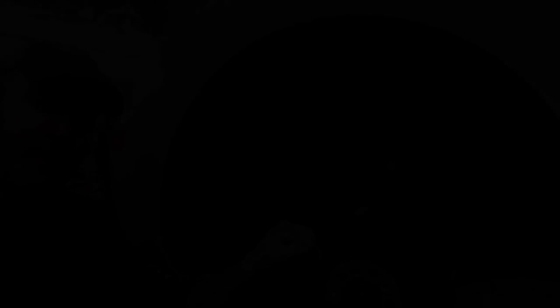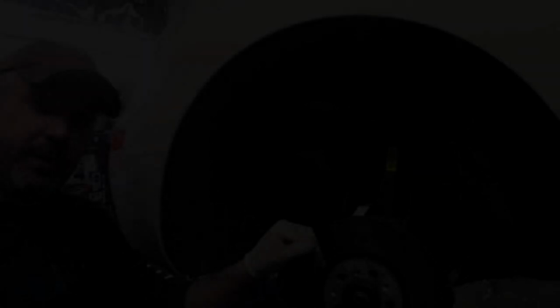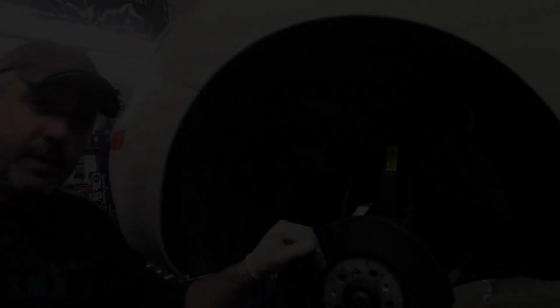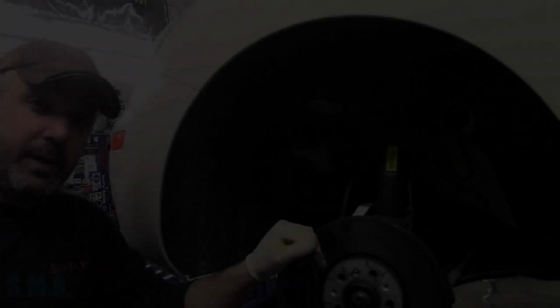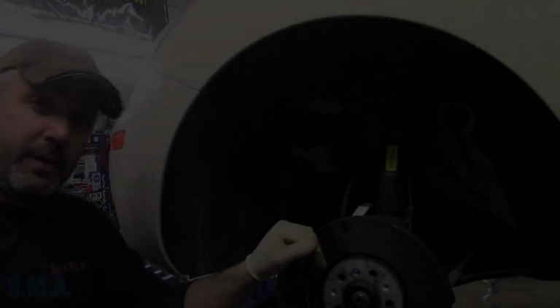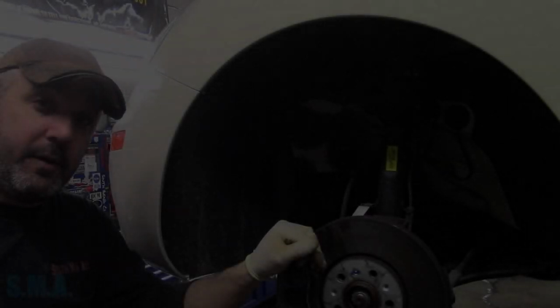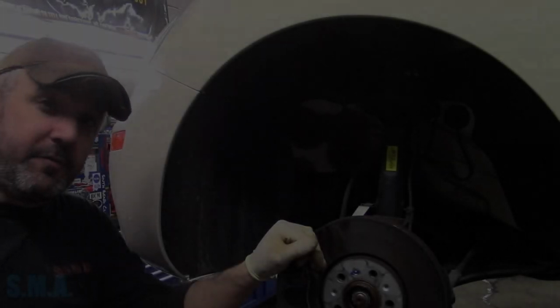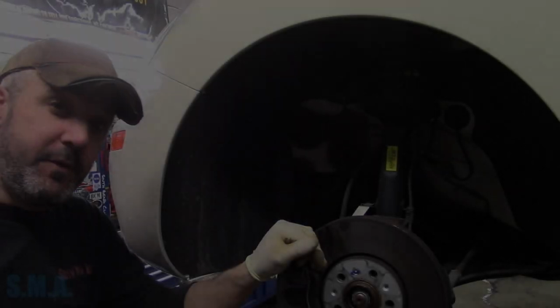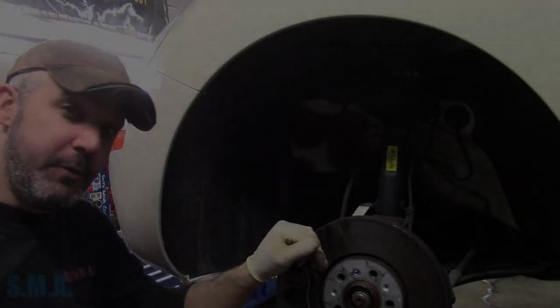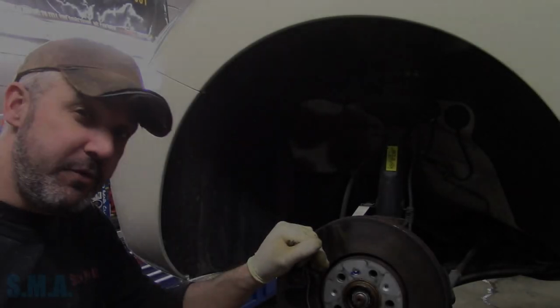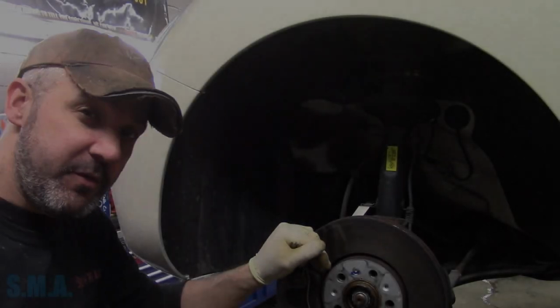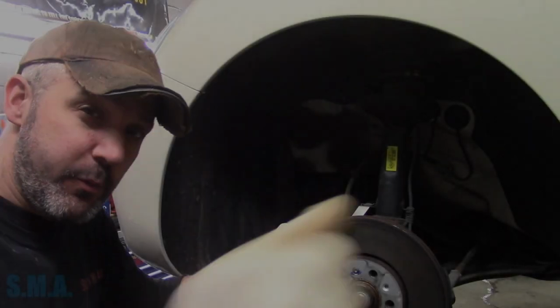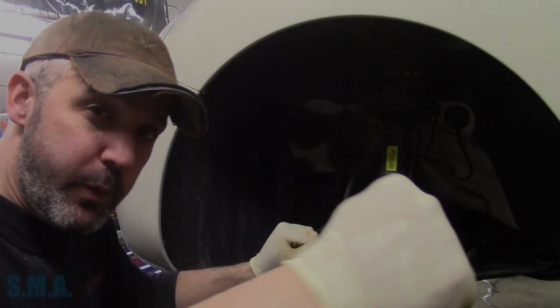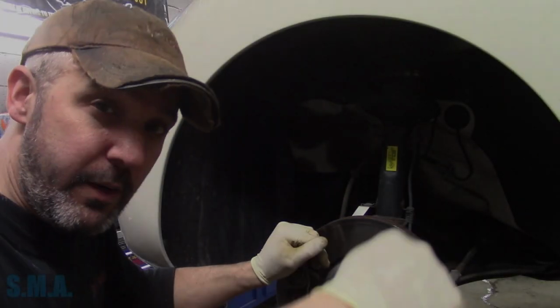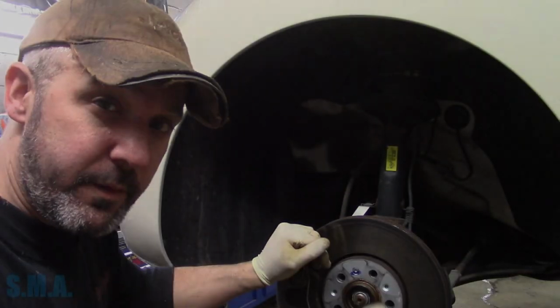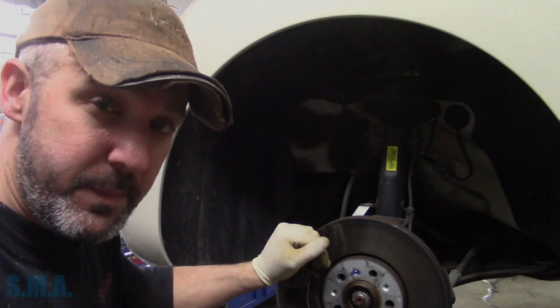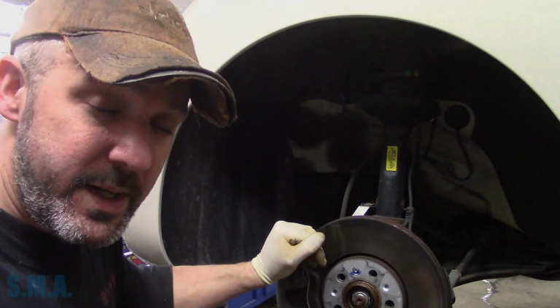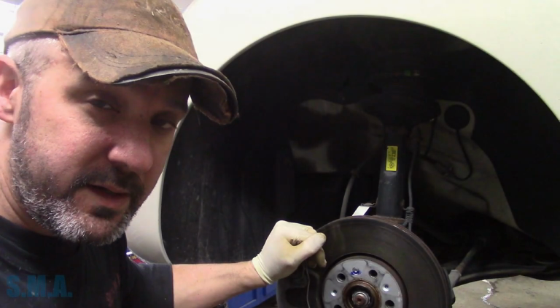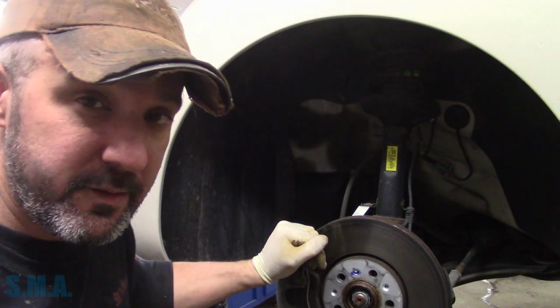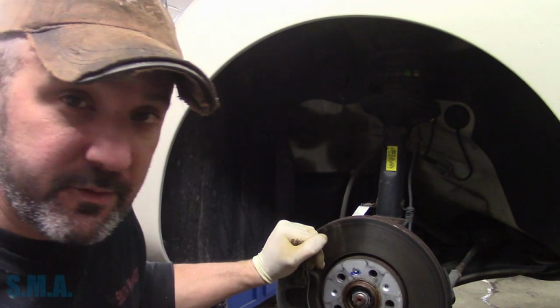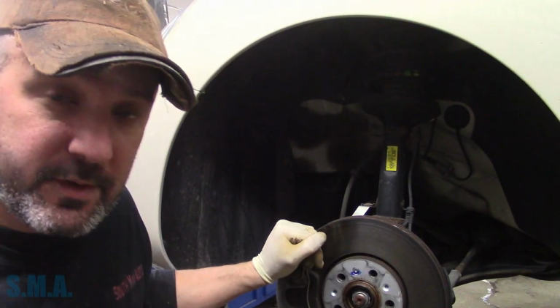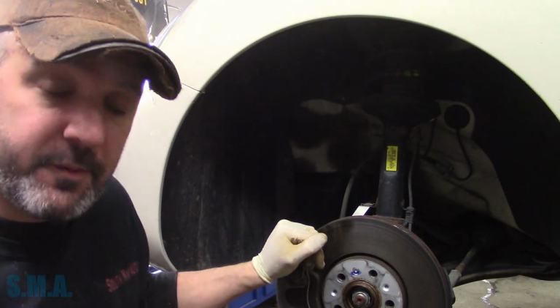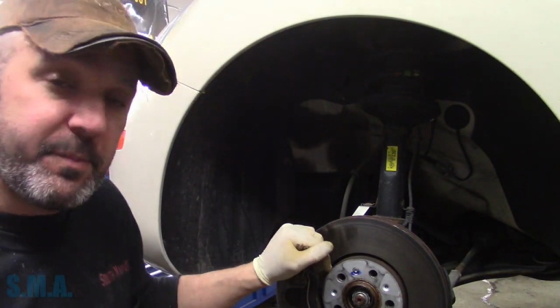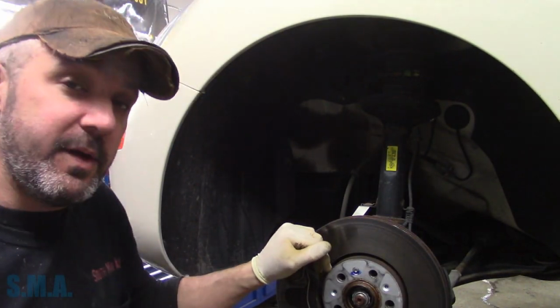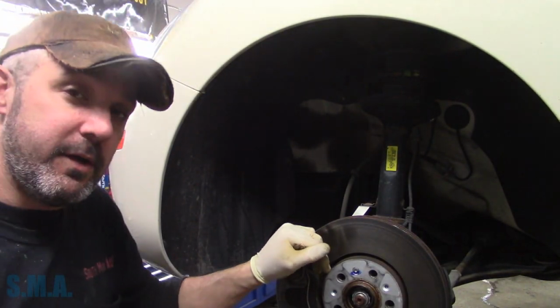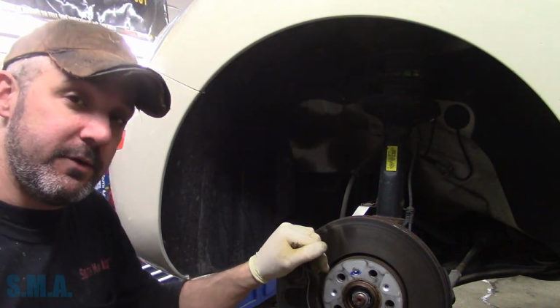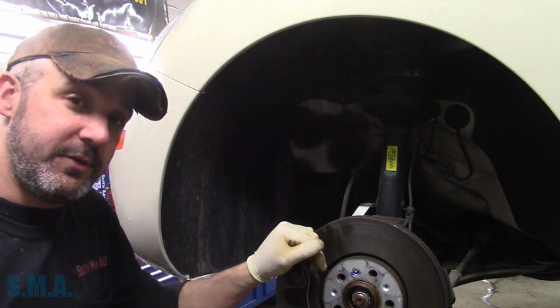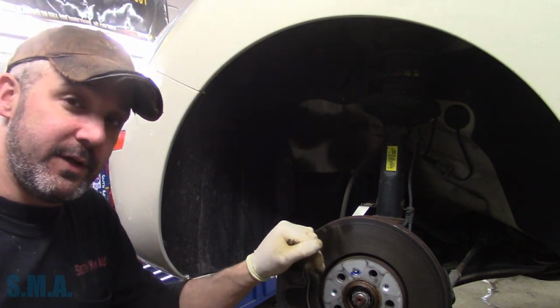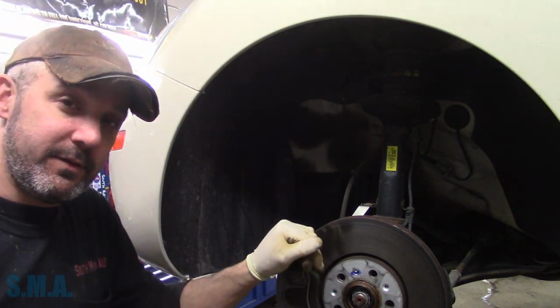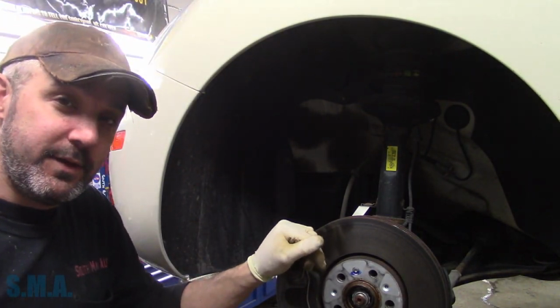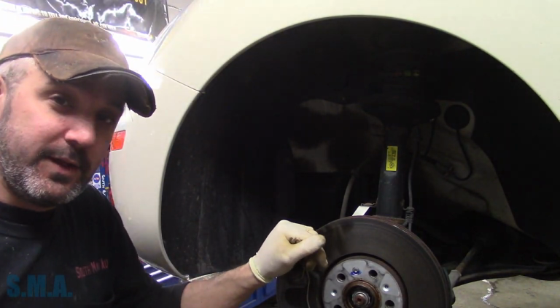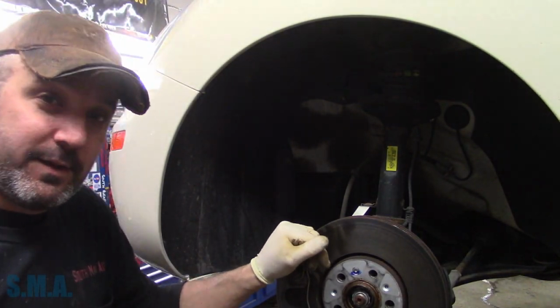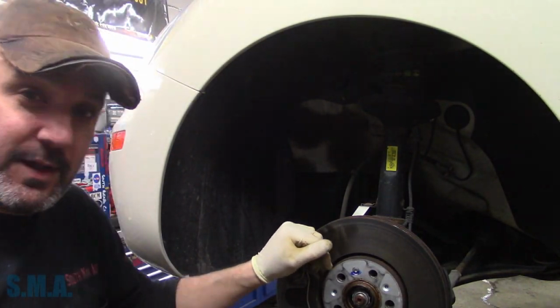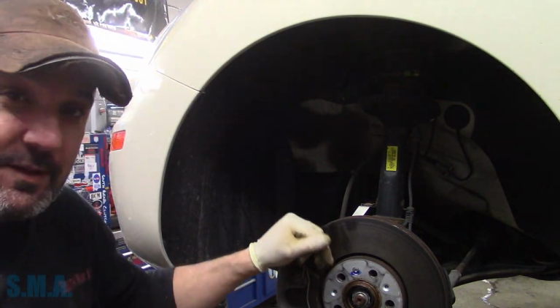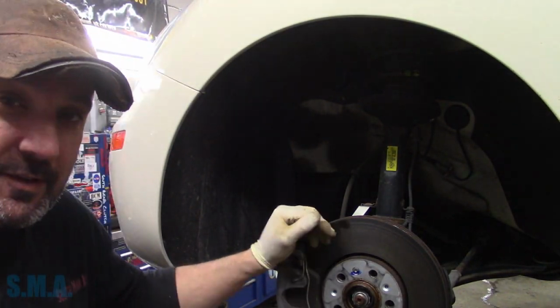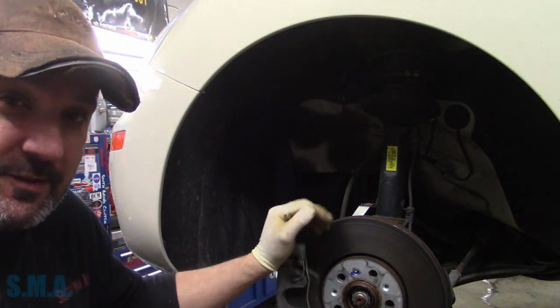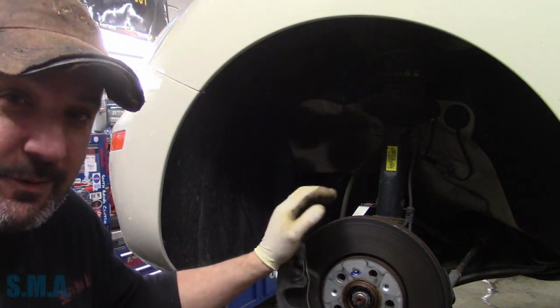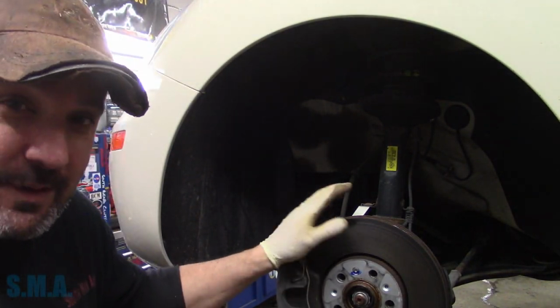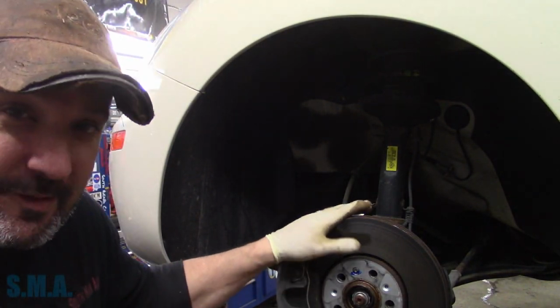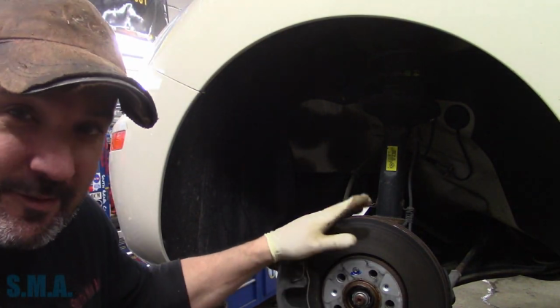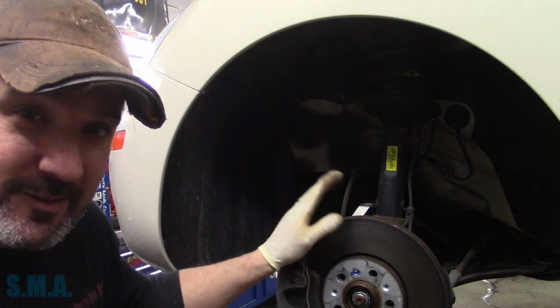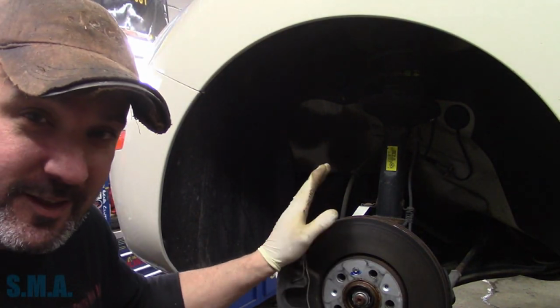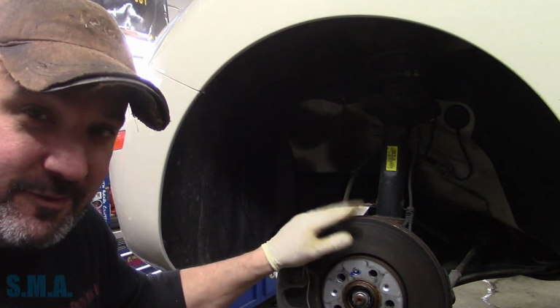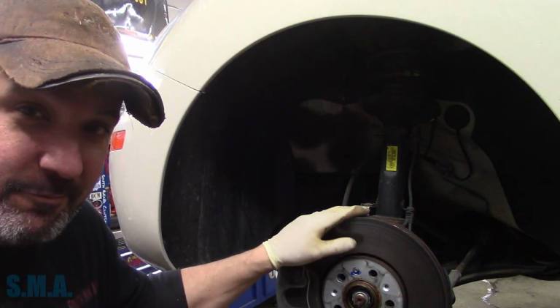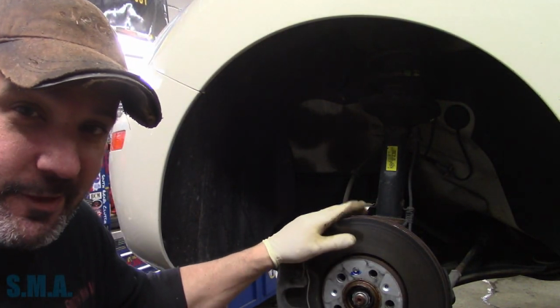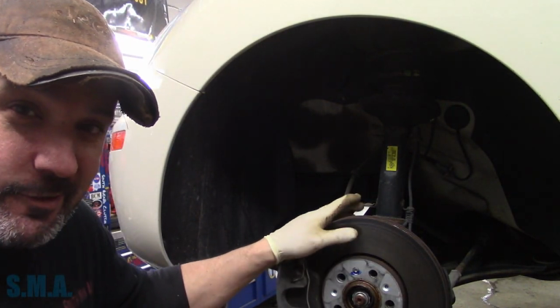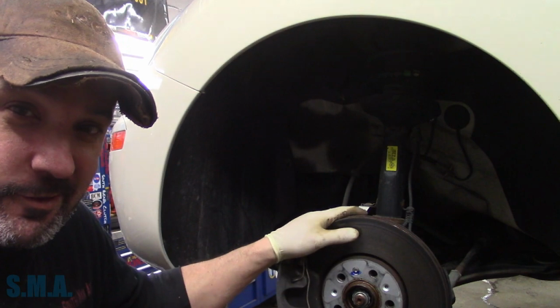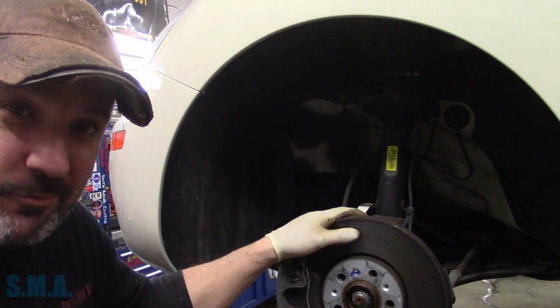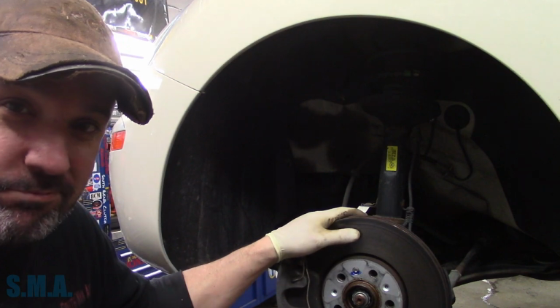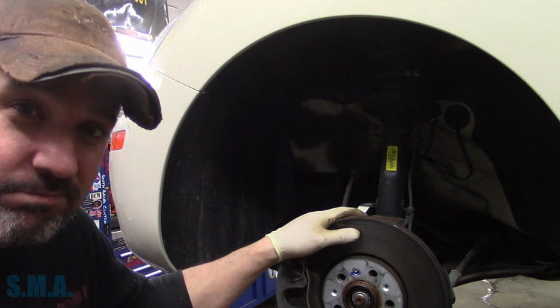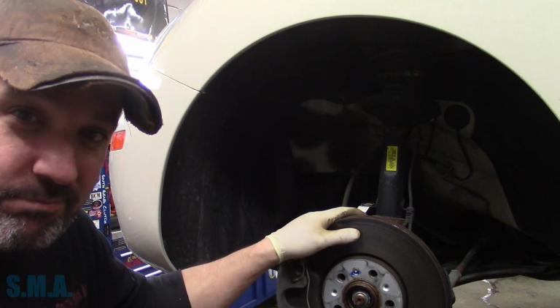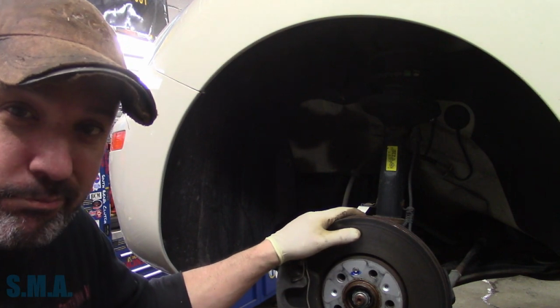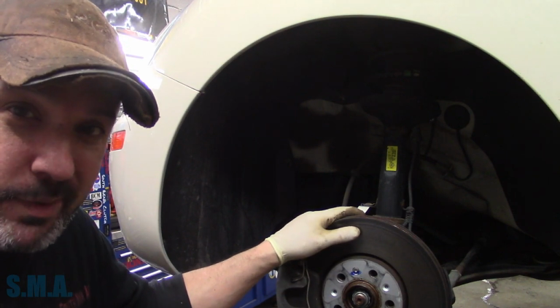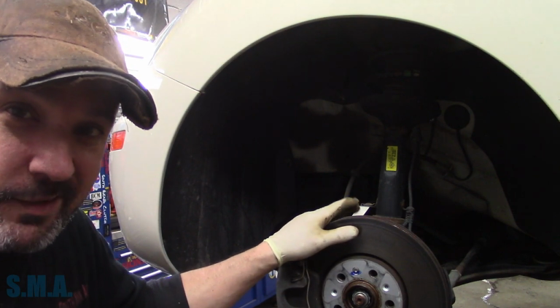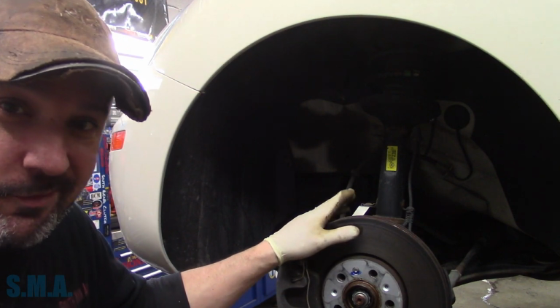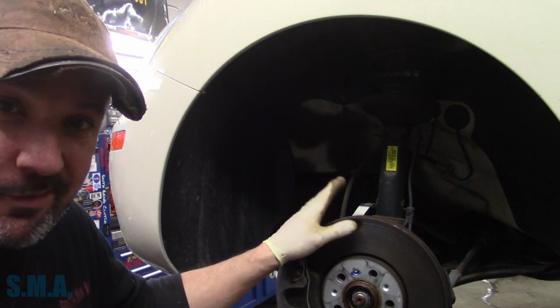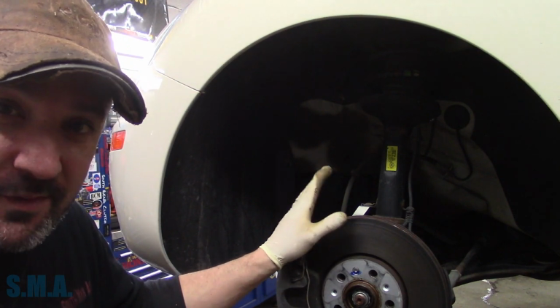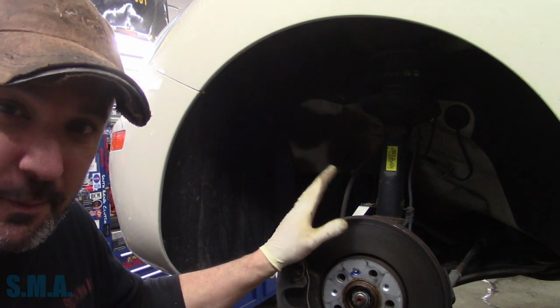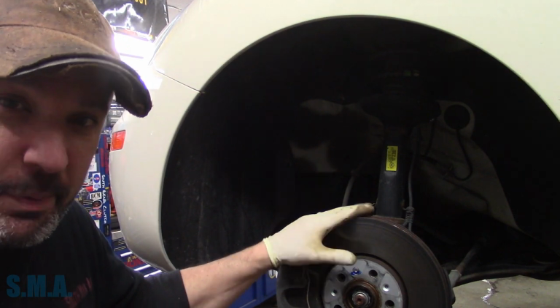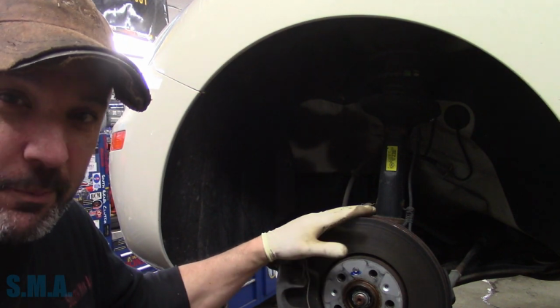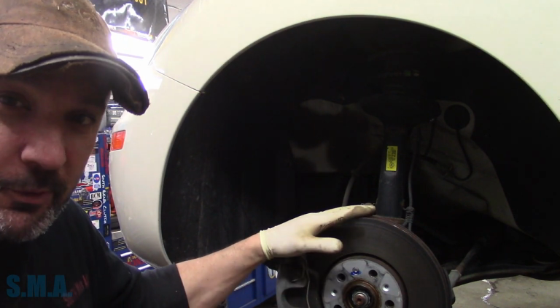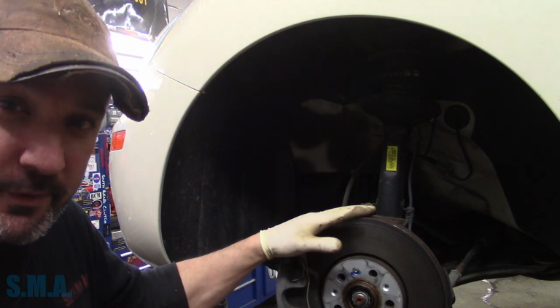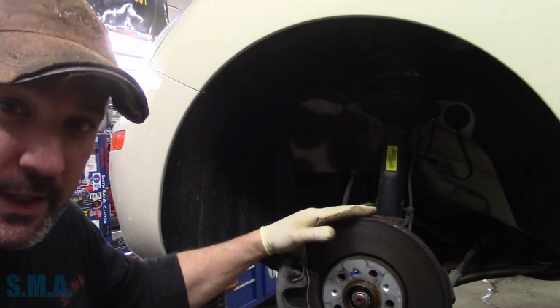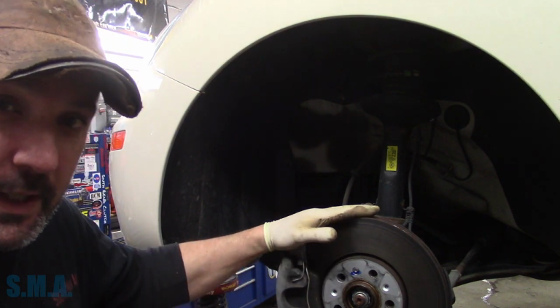Hey there viewers, welcome back to the Self Made Outer Channel. It's a 2010 V2 Beetle, the people's car.